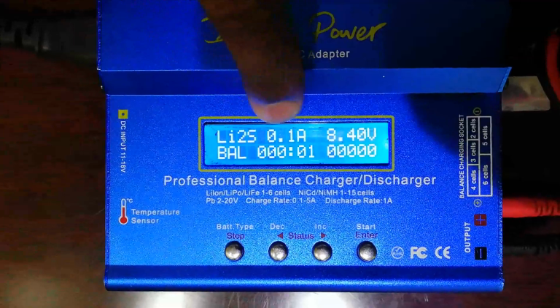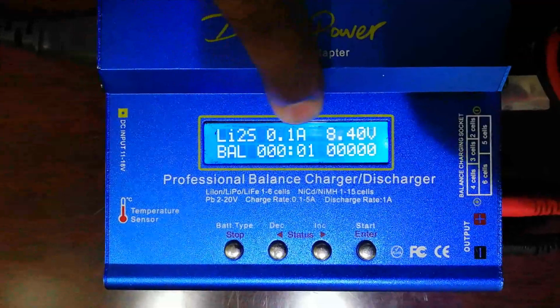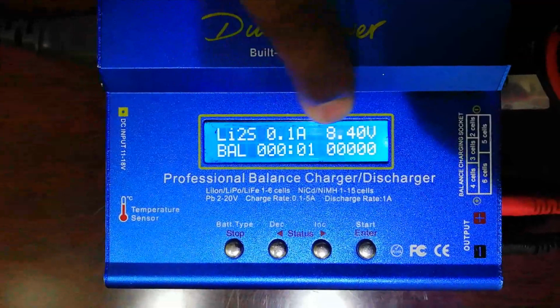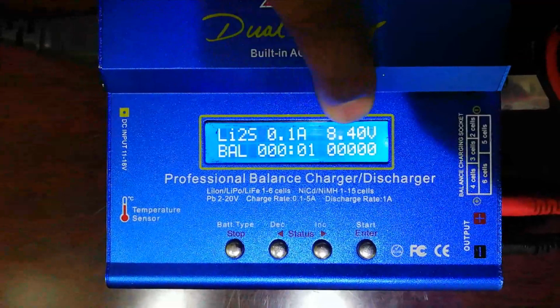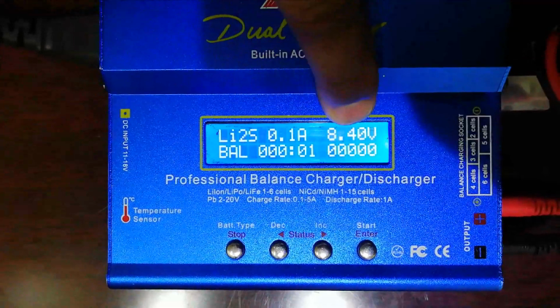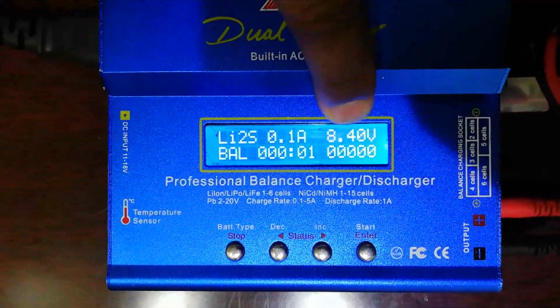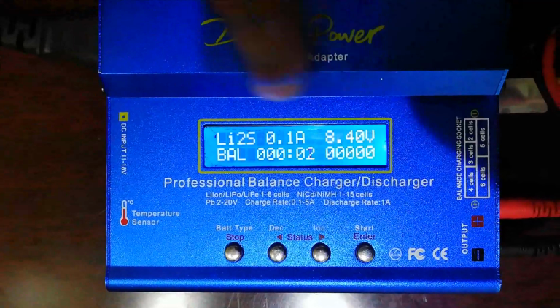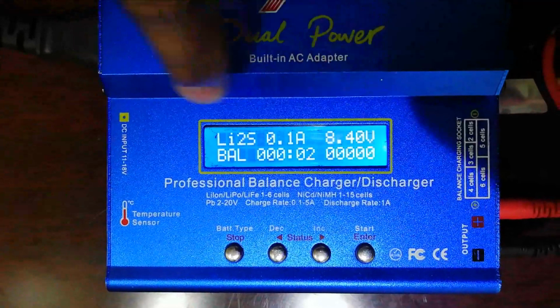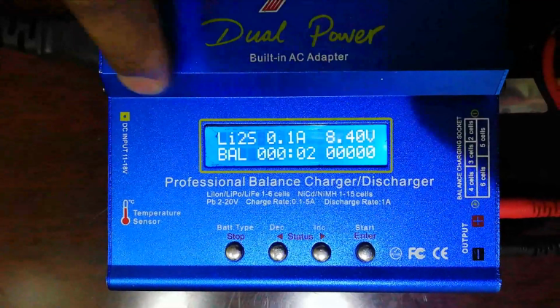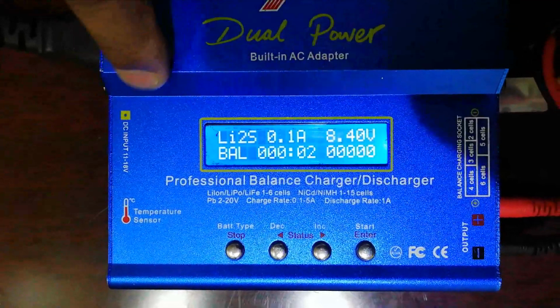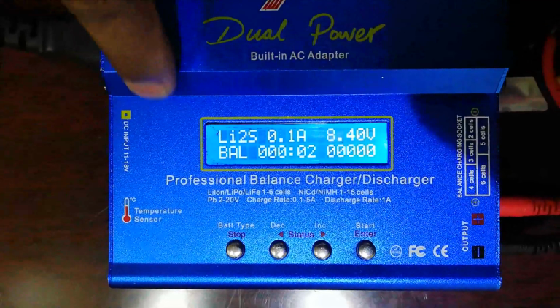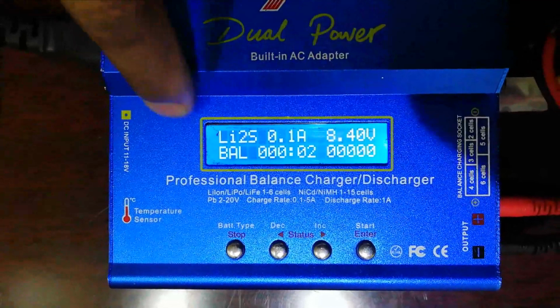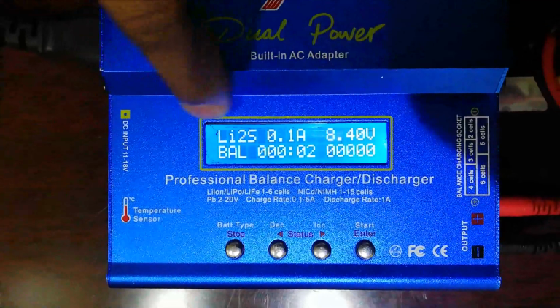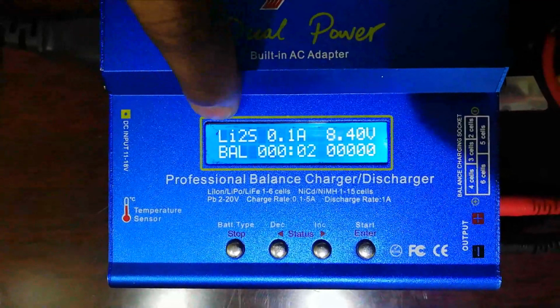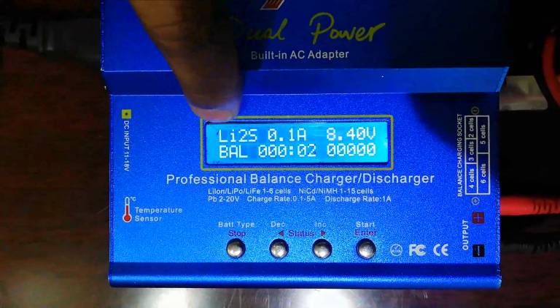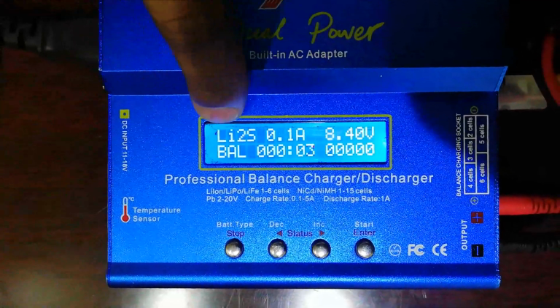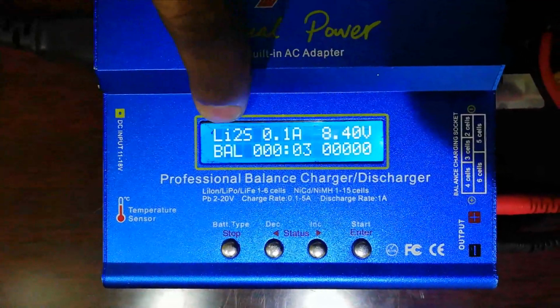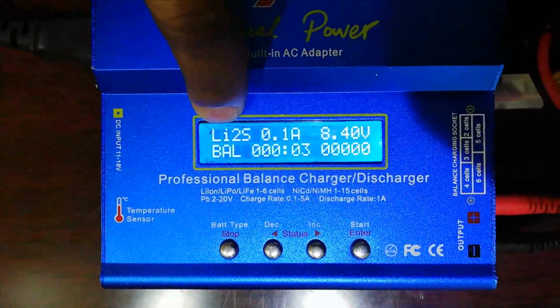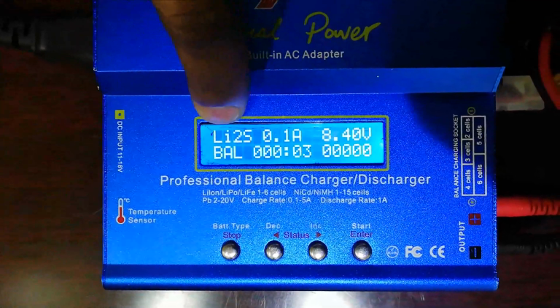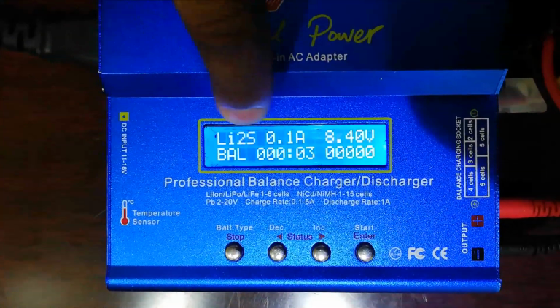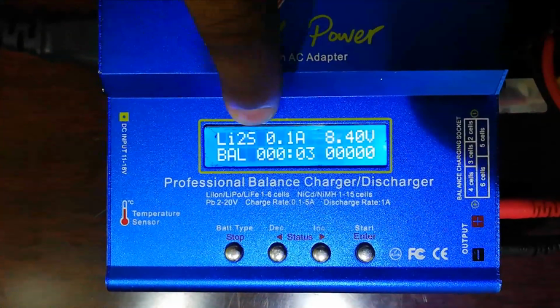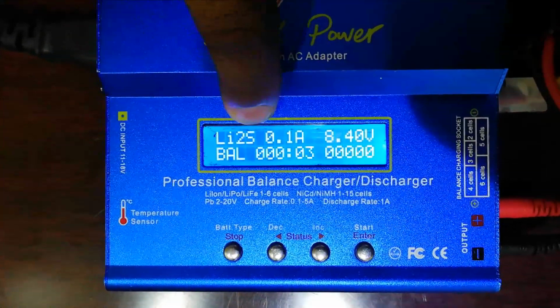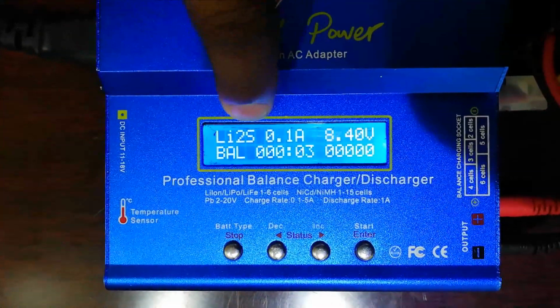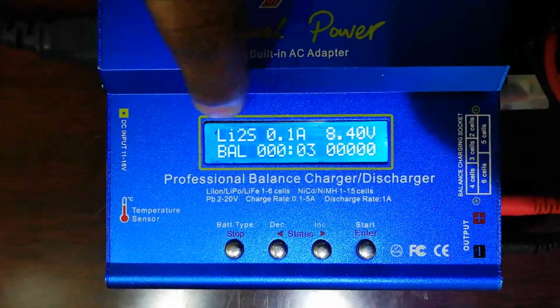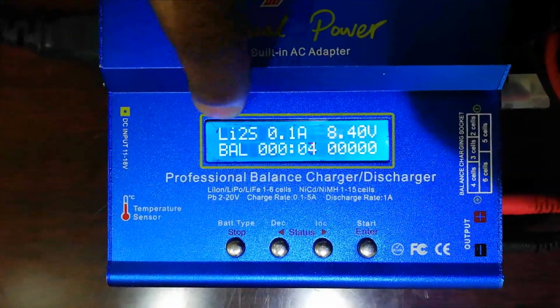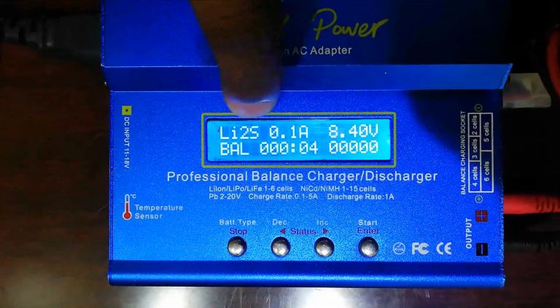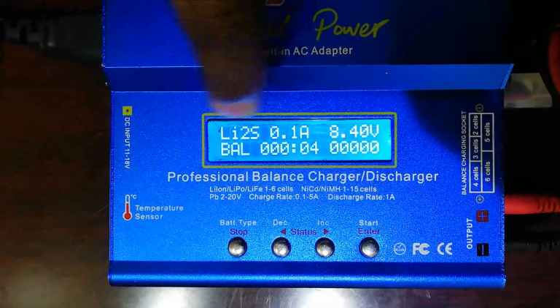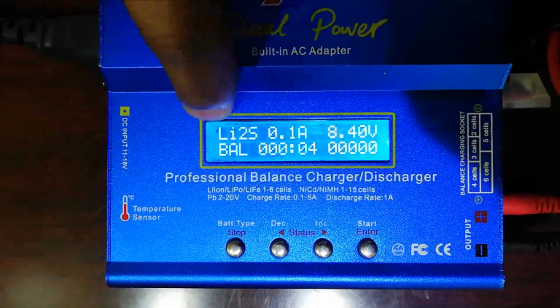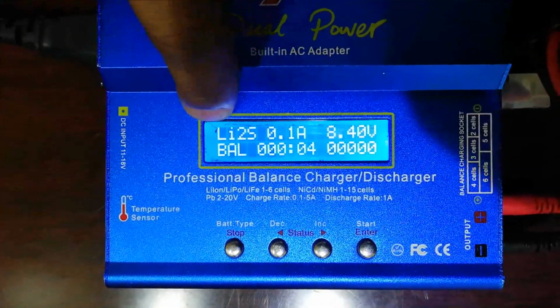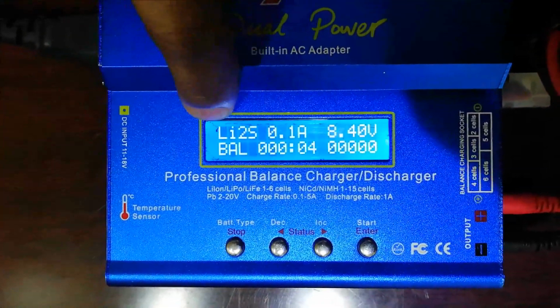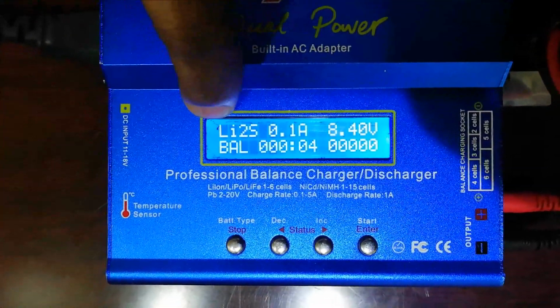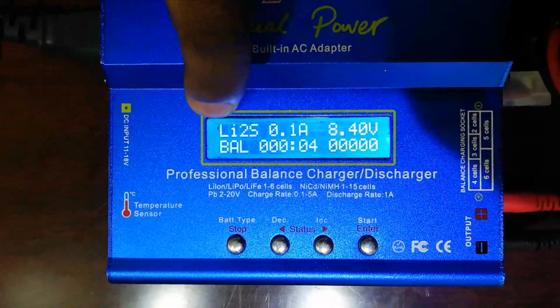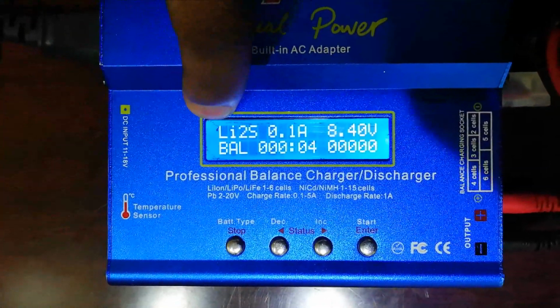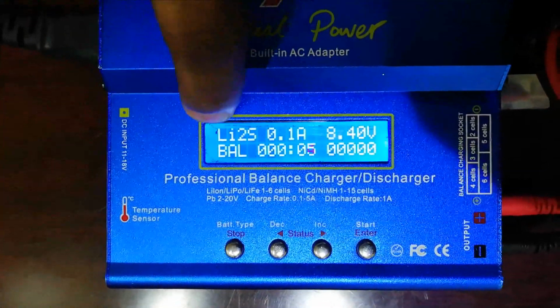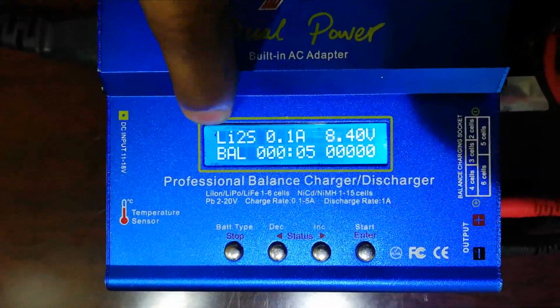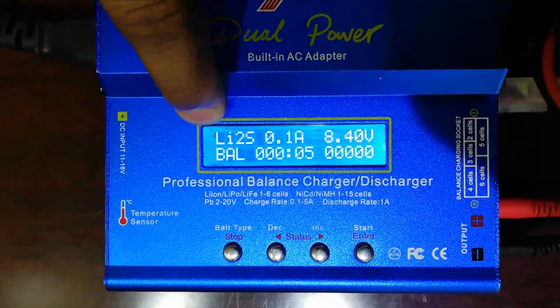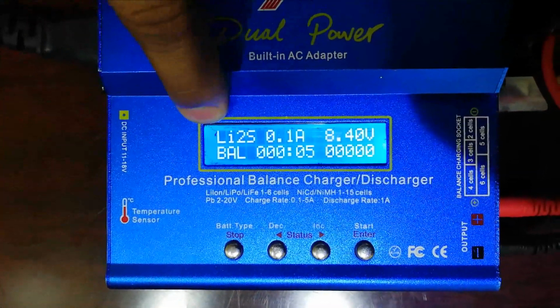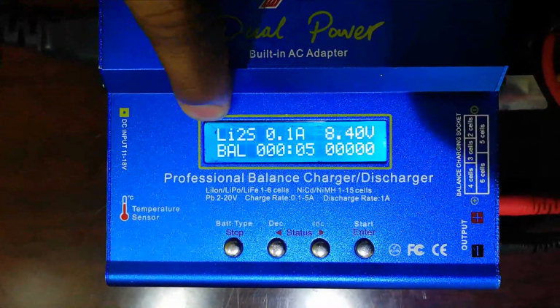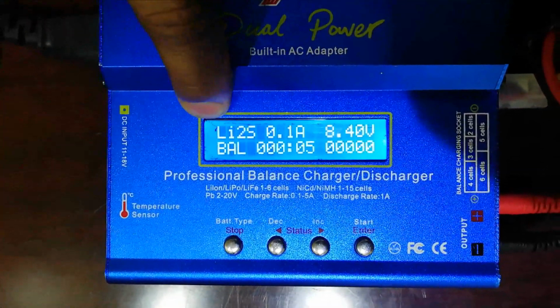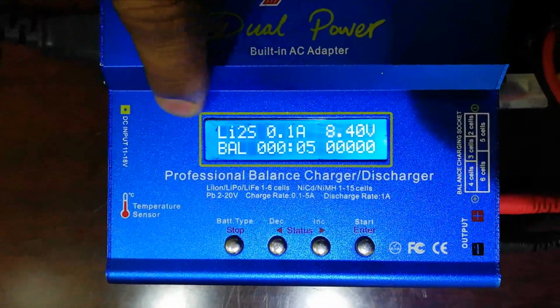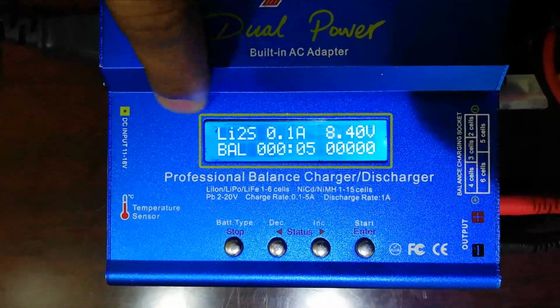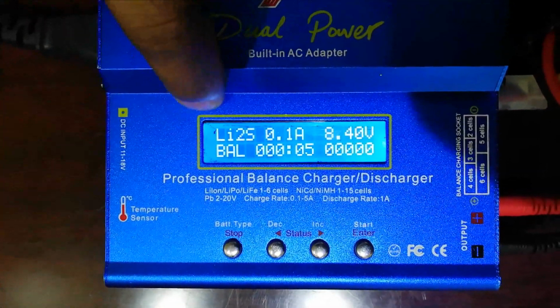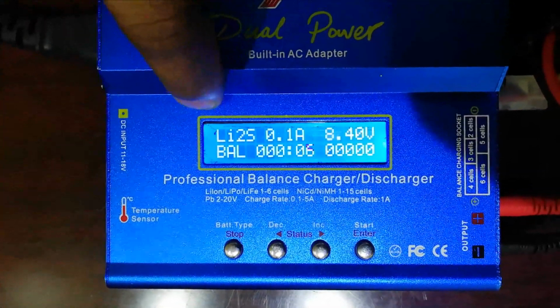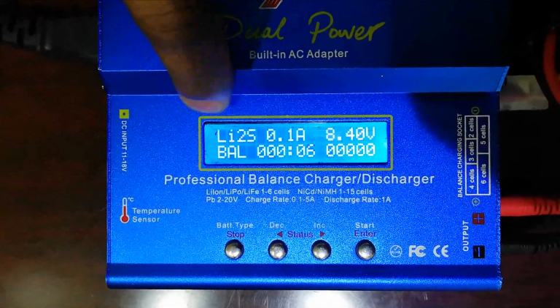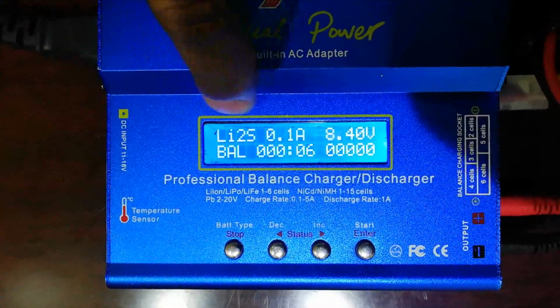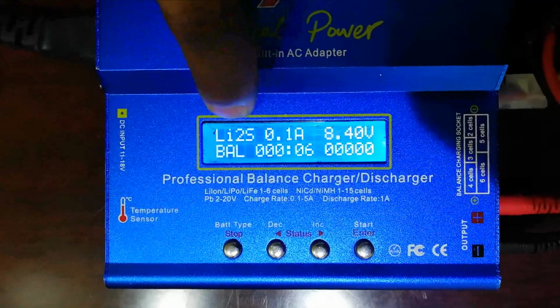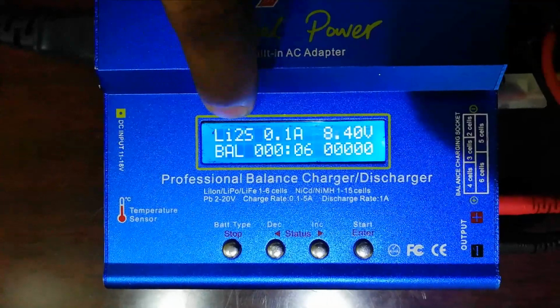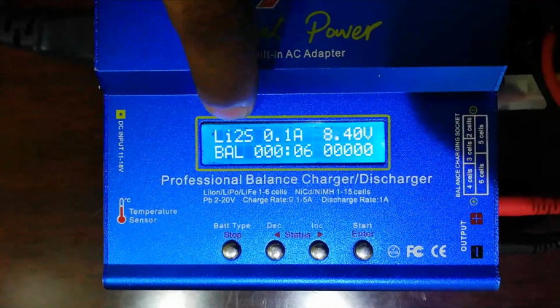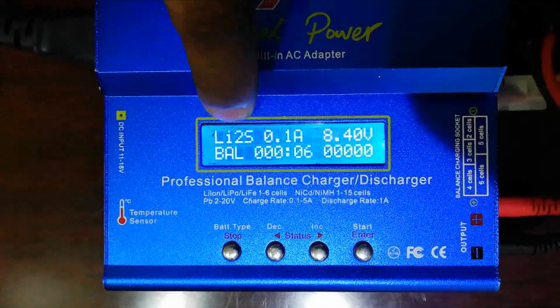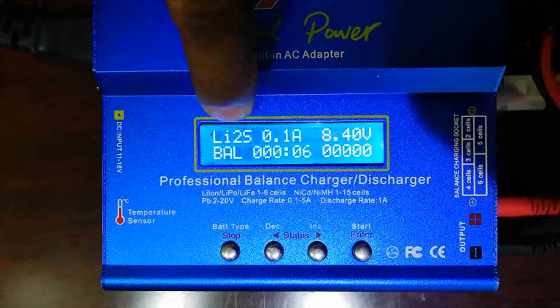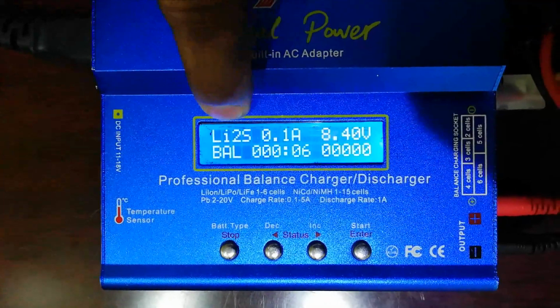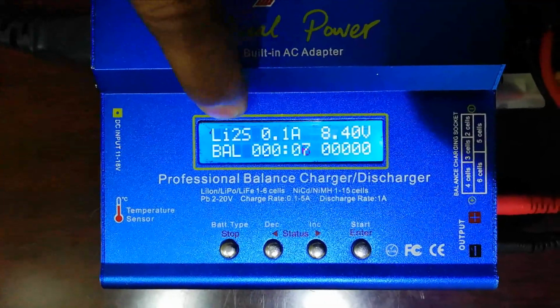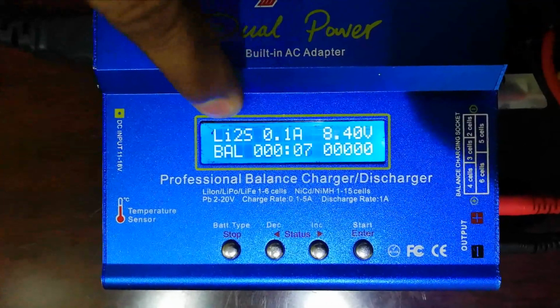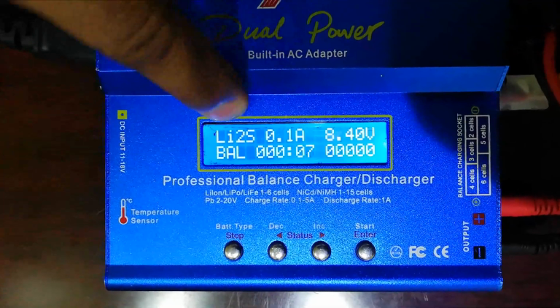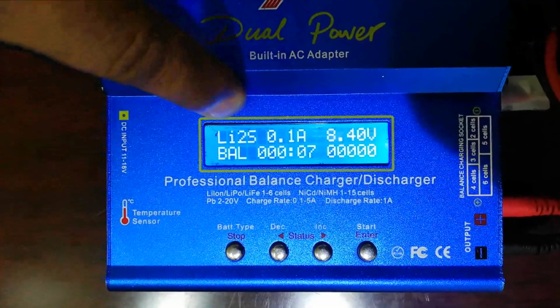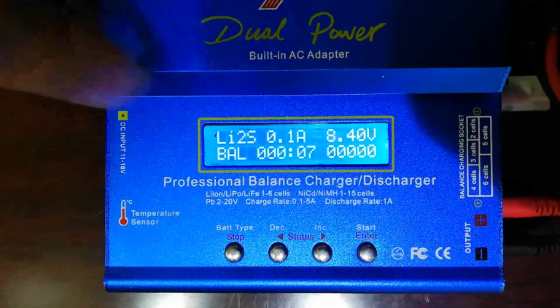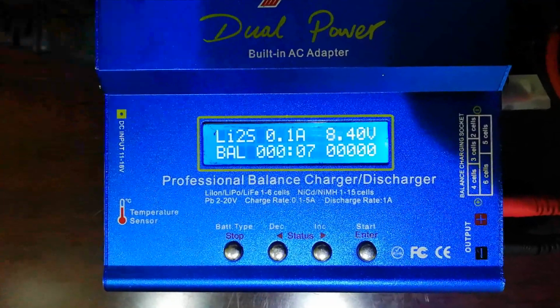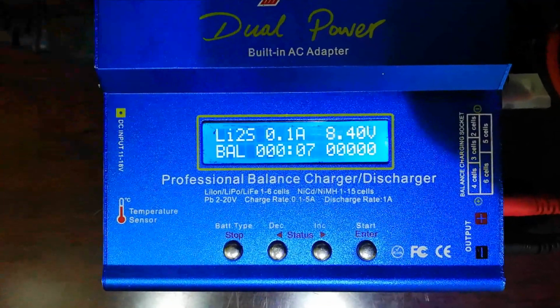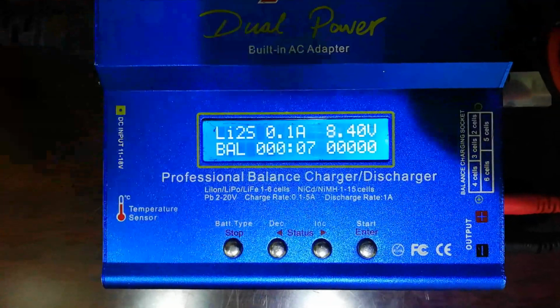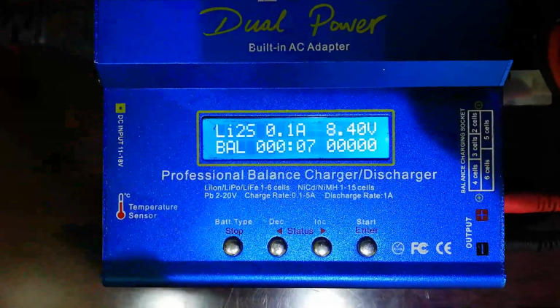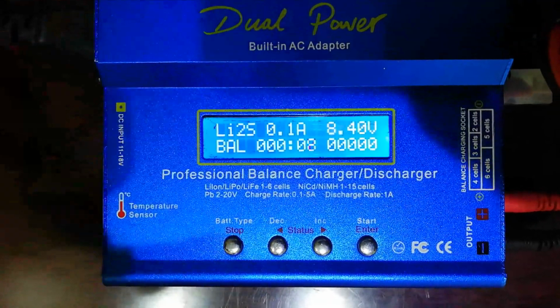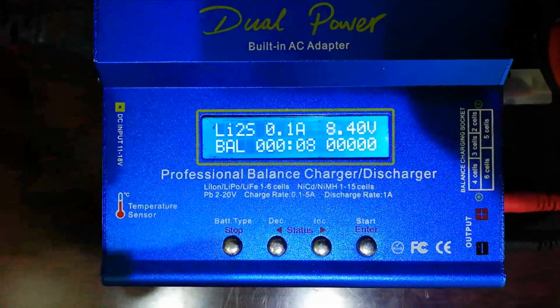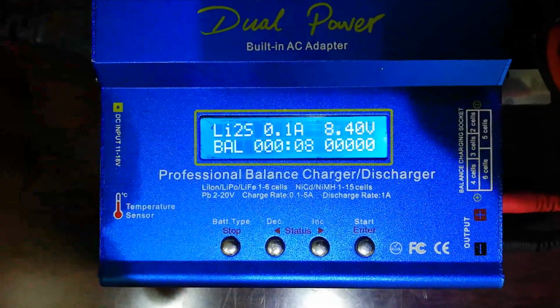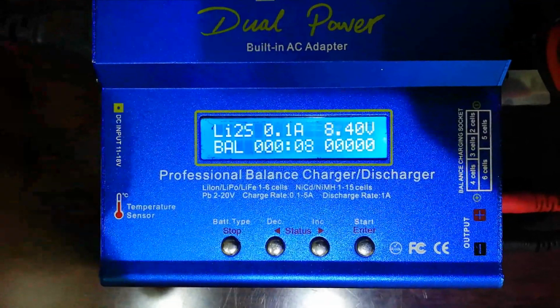This is a 2S battery. When it is full, the charger will indicate it. It may take some time — you may need one more charging session.